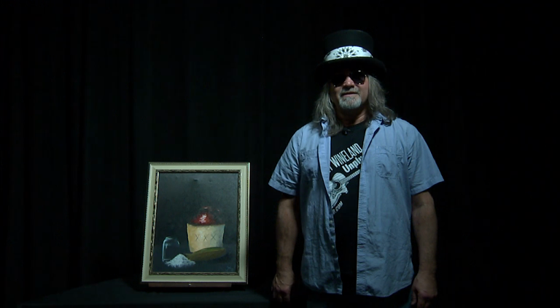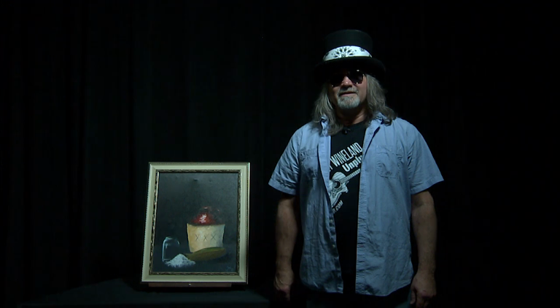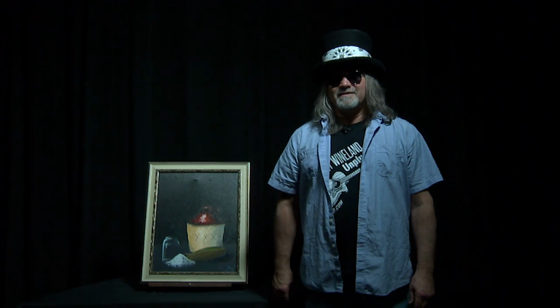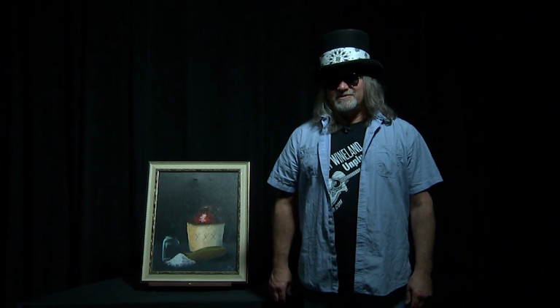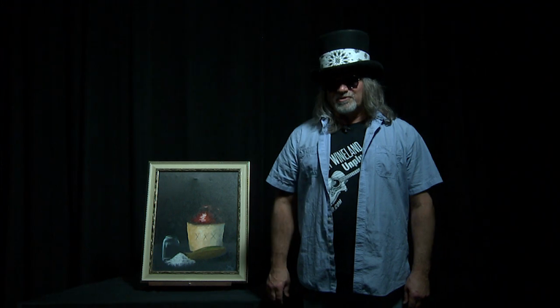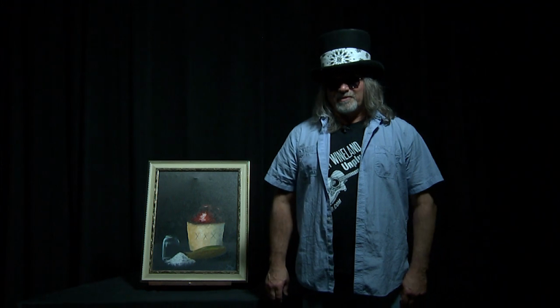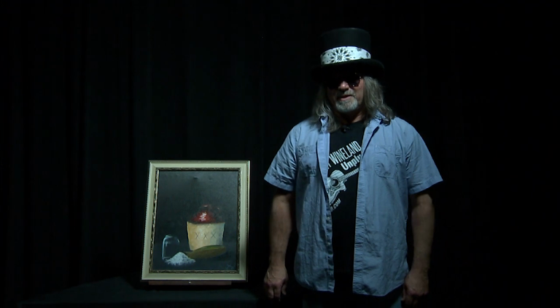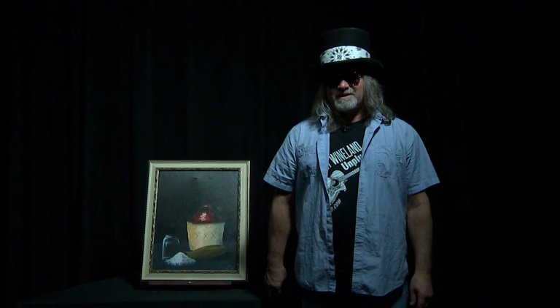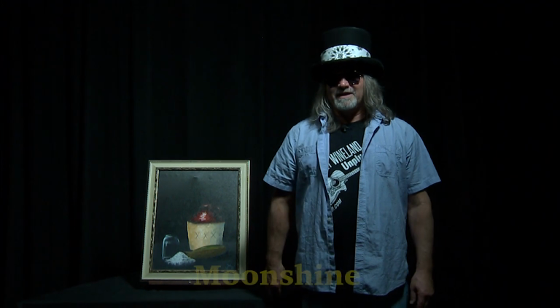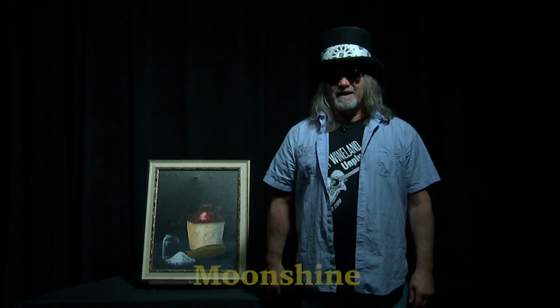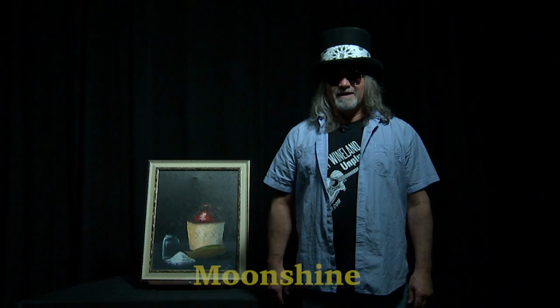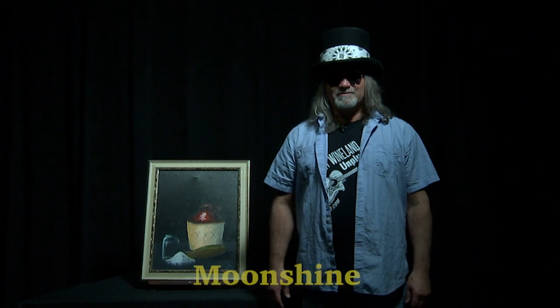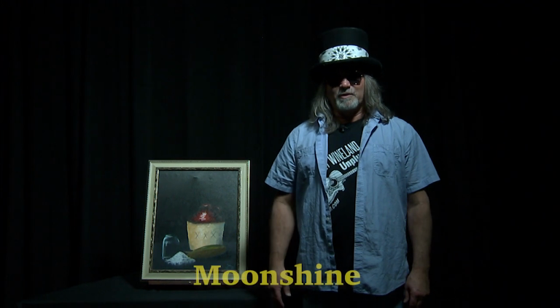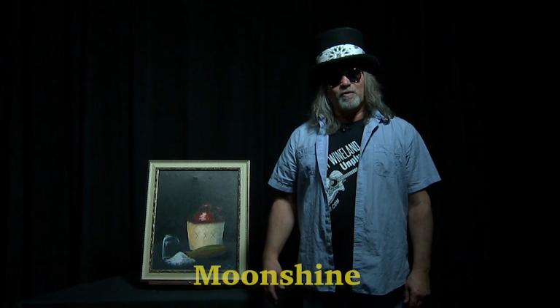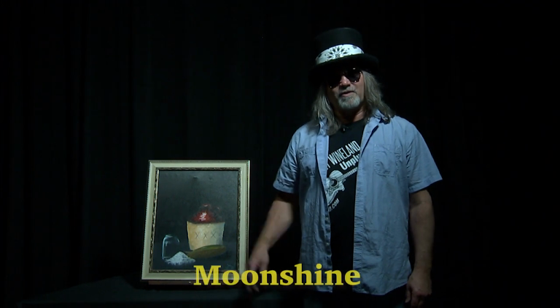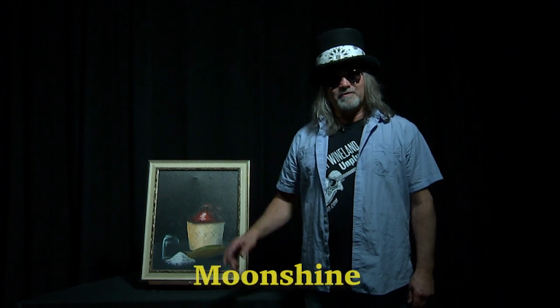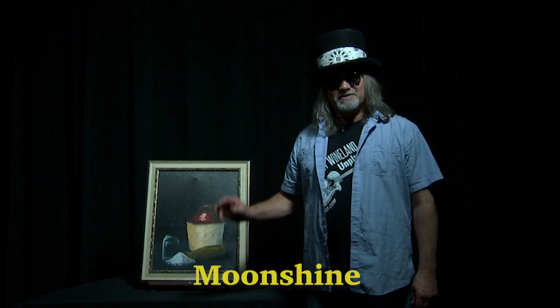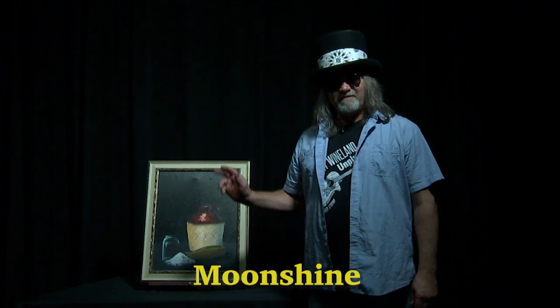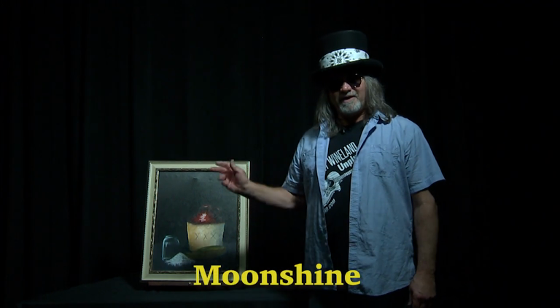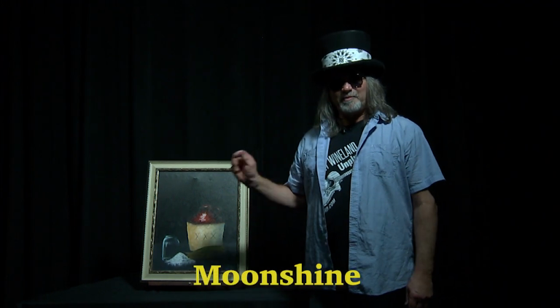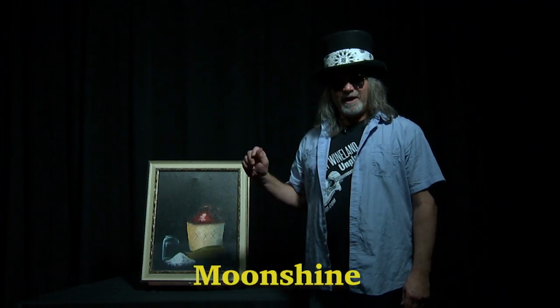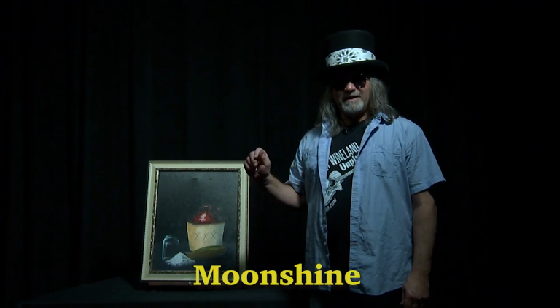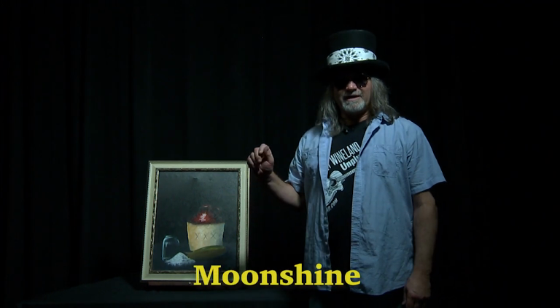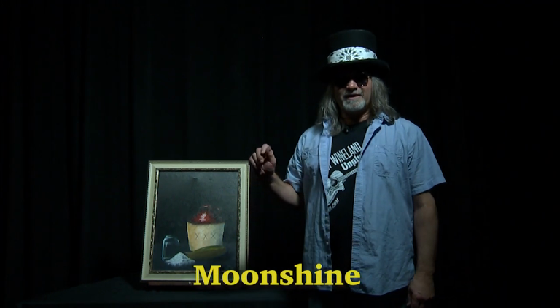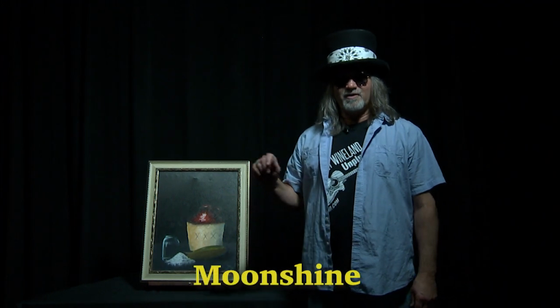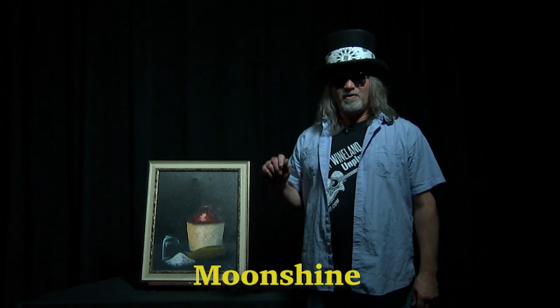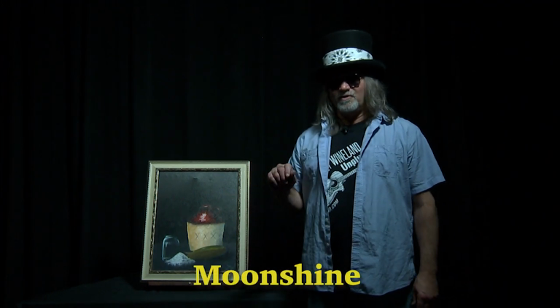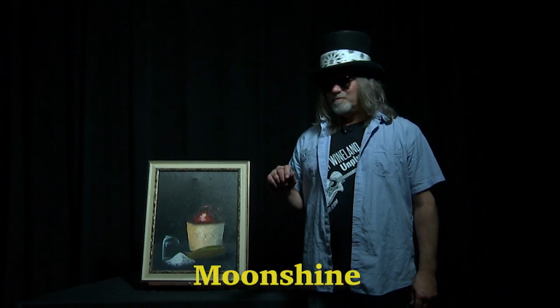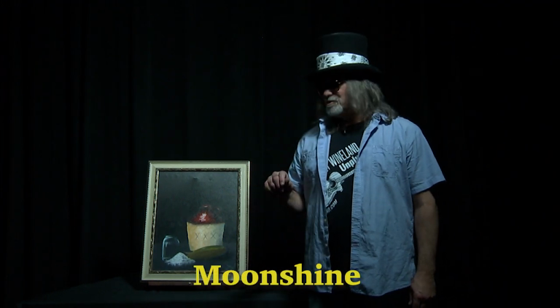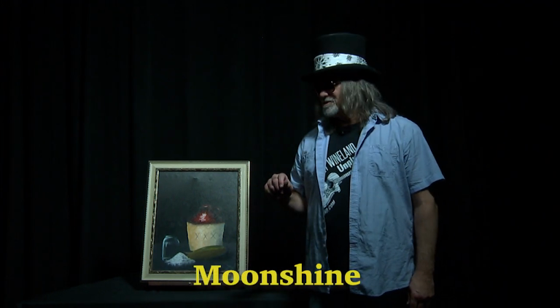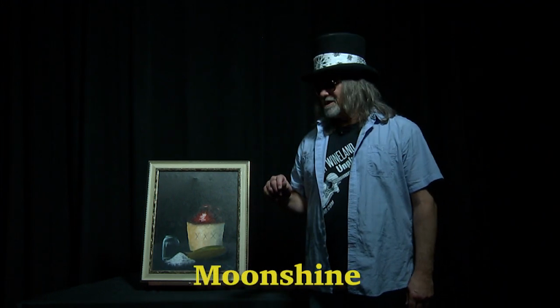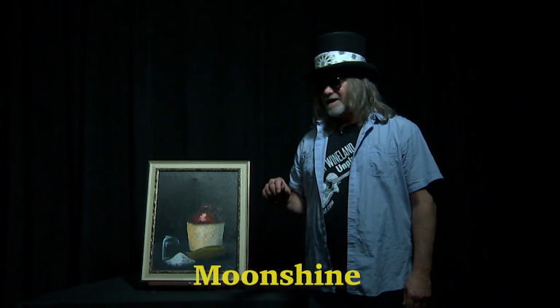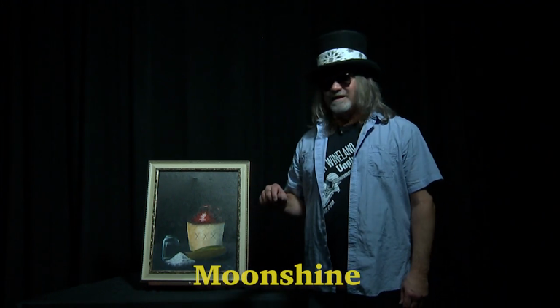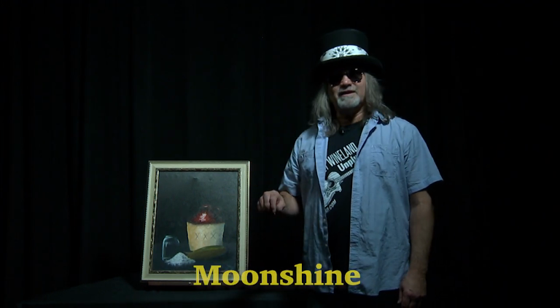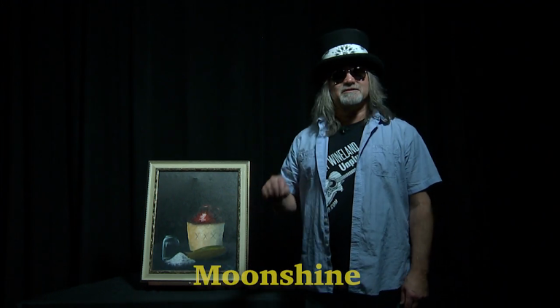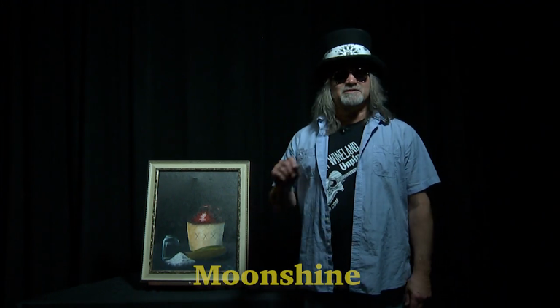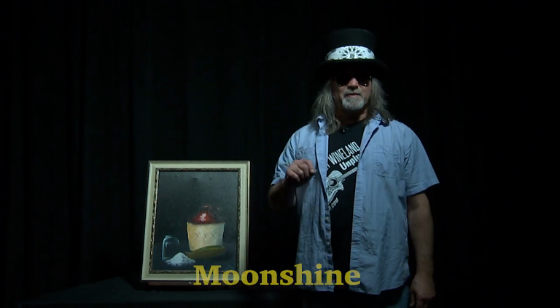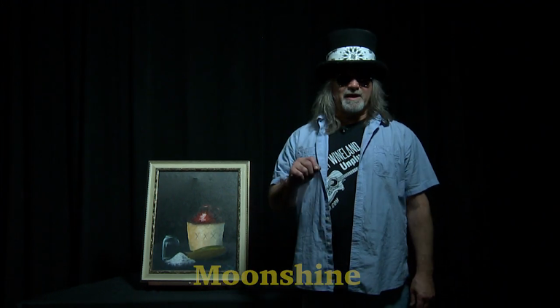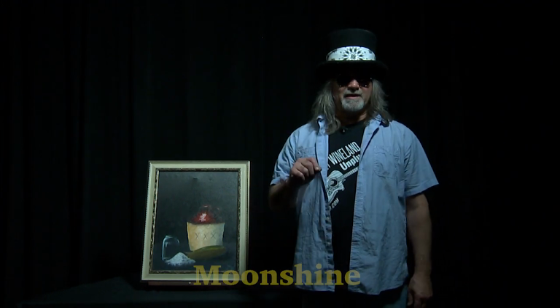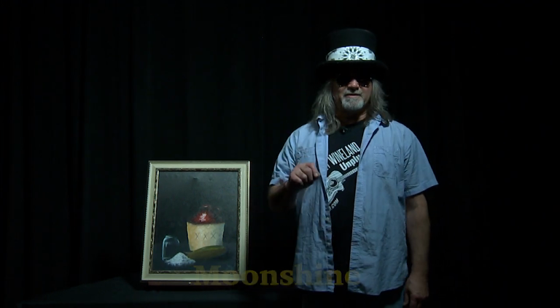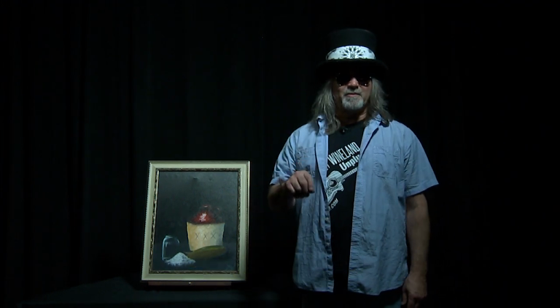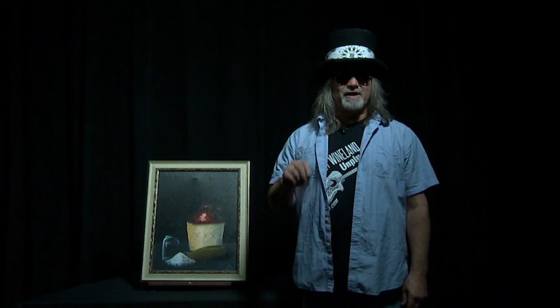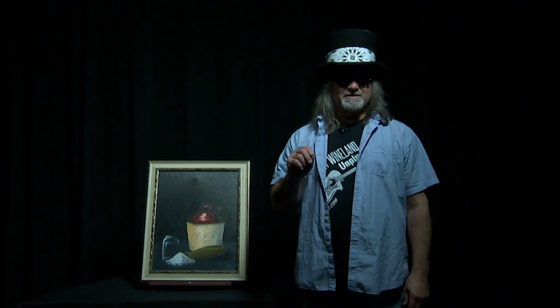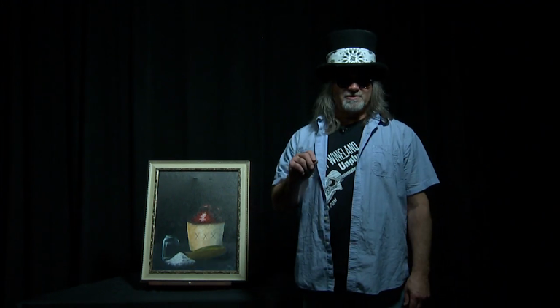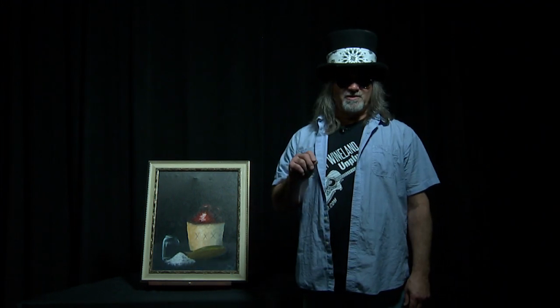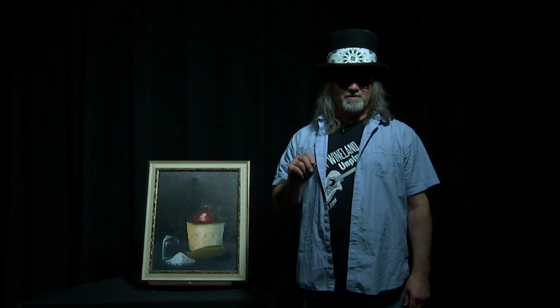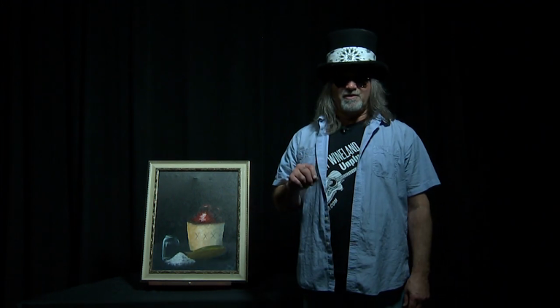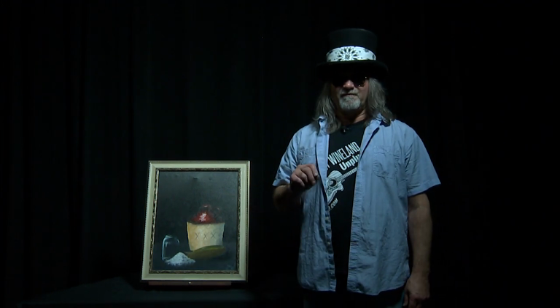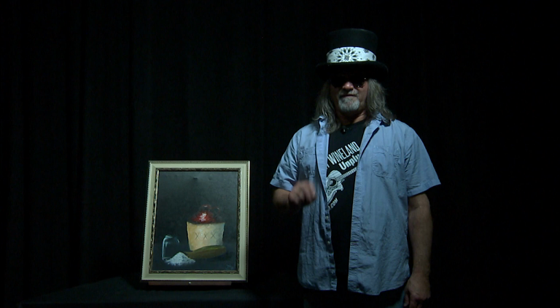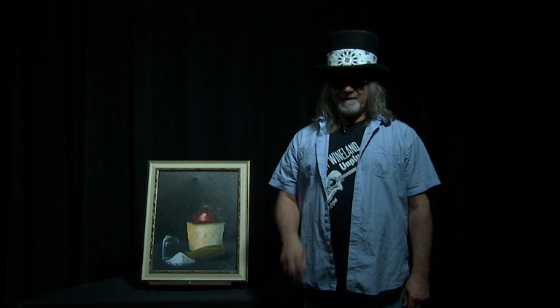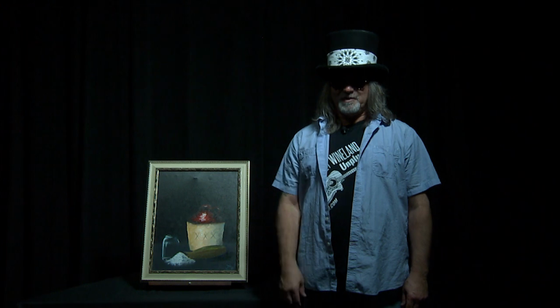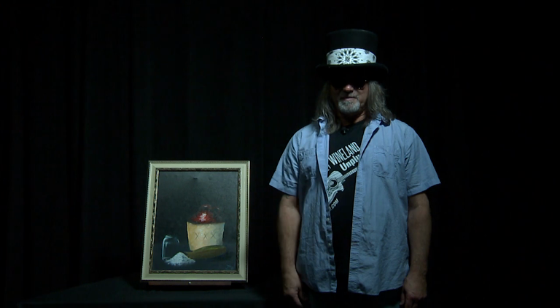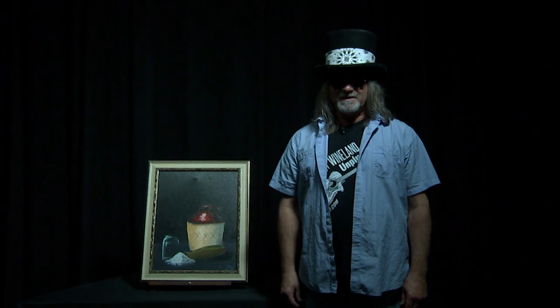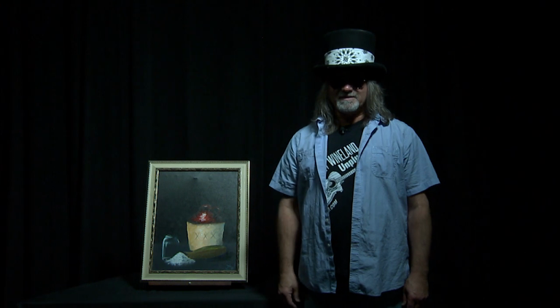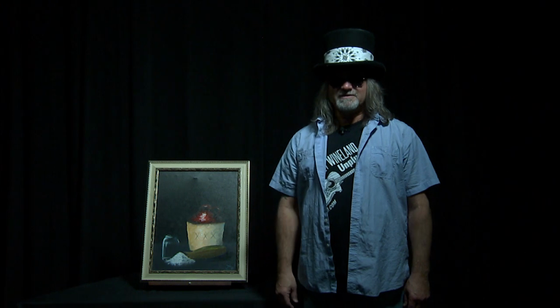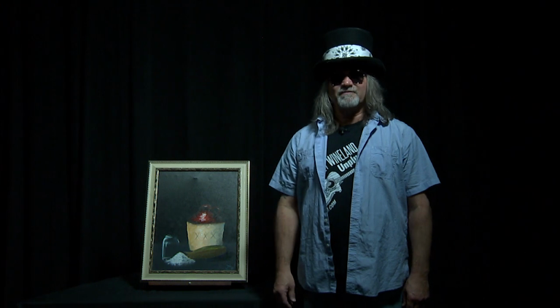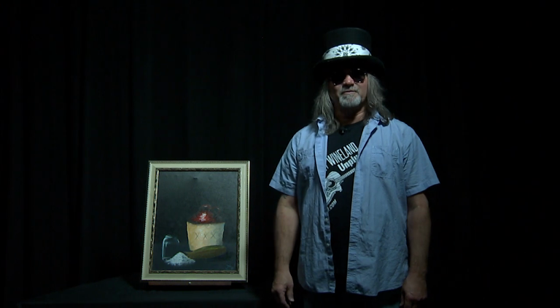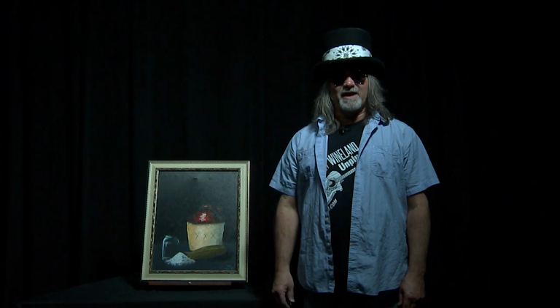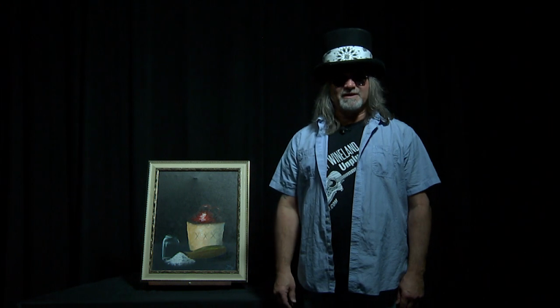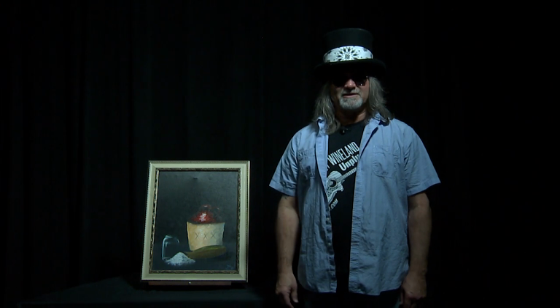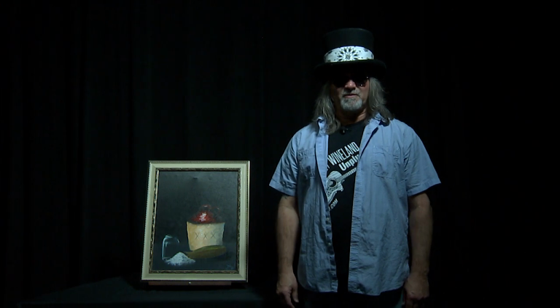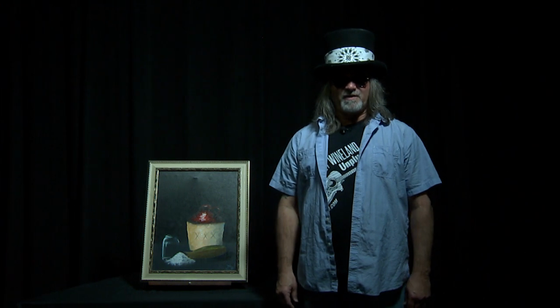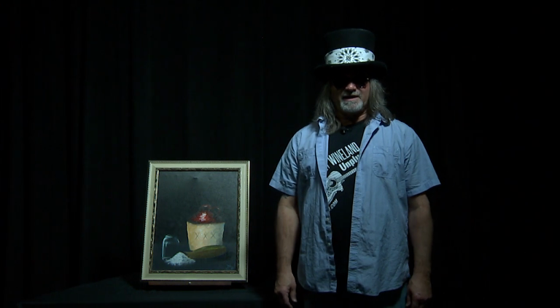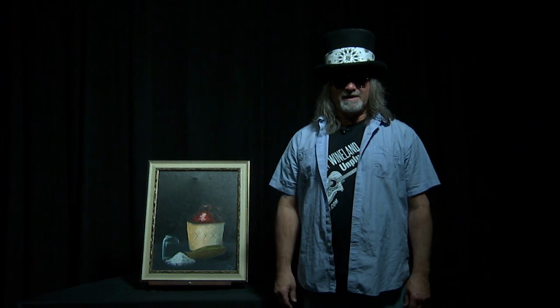Join me today as we work on this fun painting called Moonshine, inspired by a song called Family Business from Ashley Wineland.